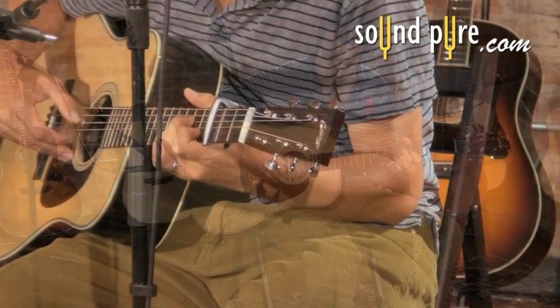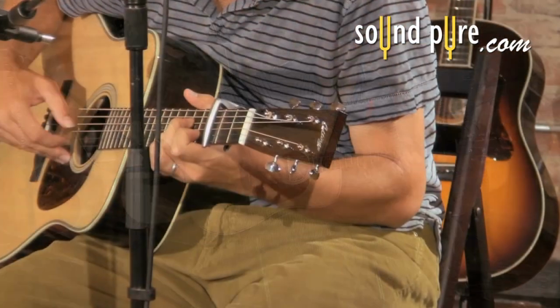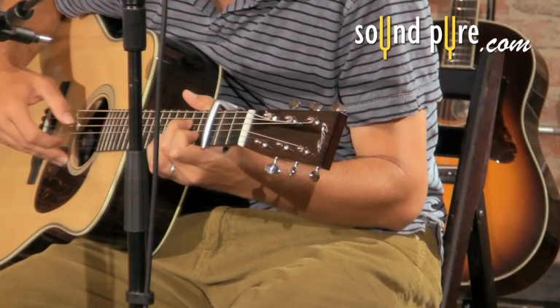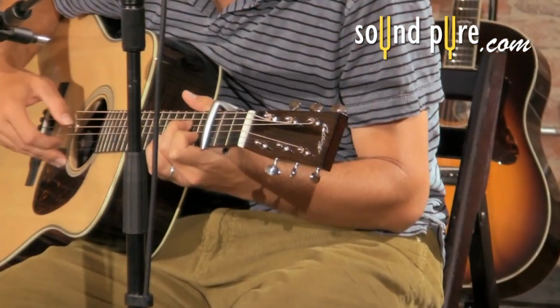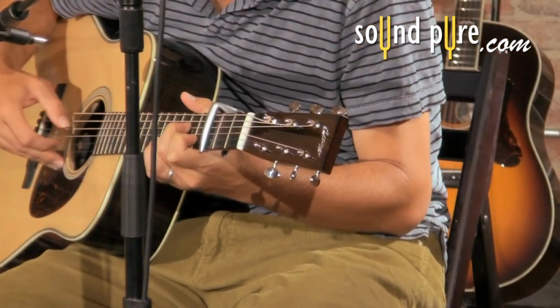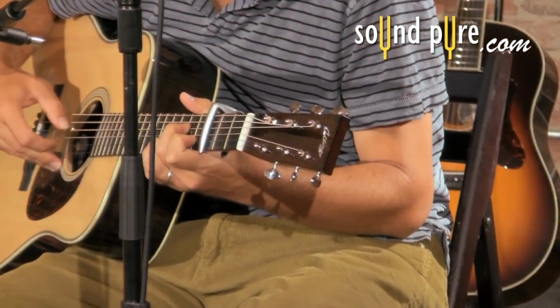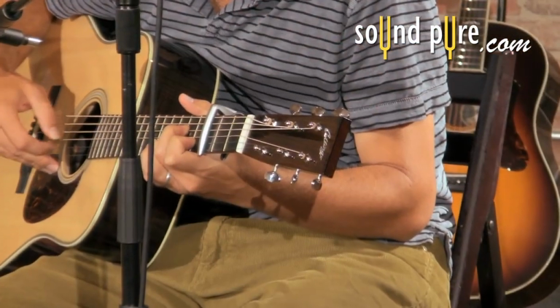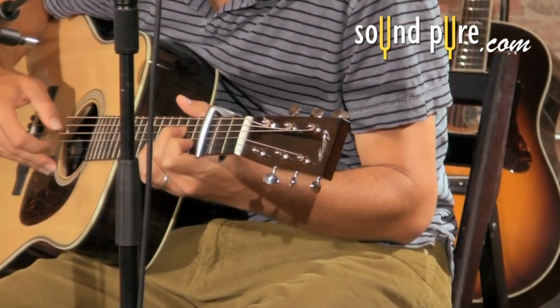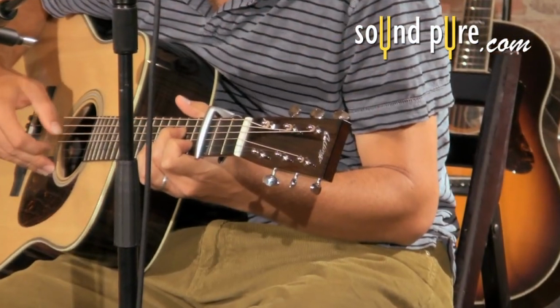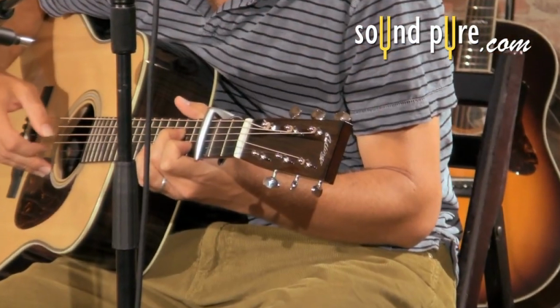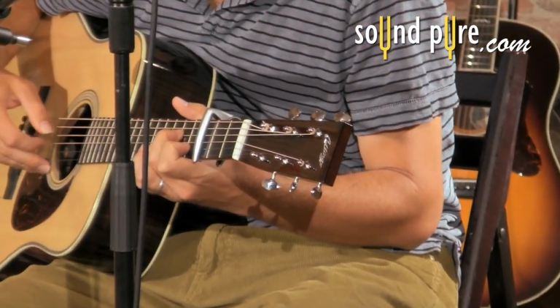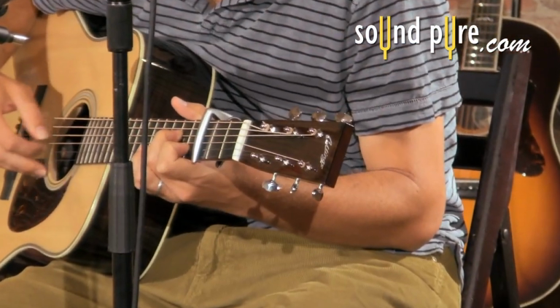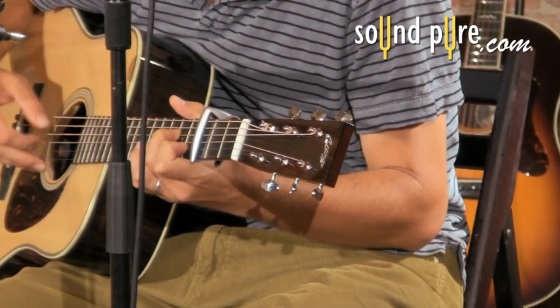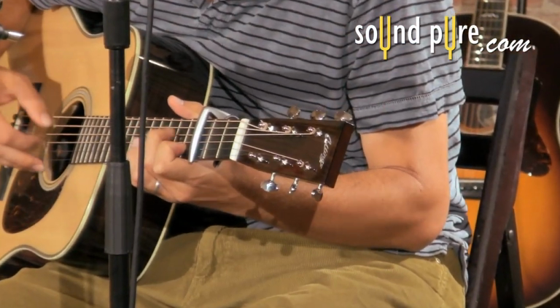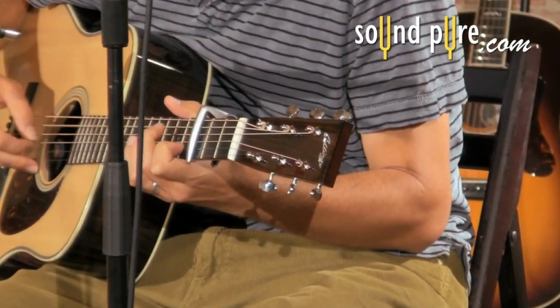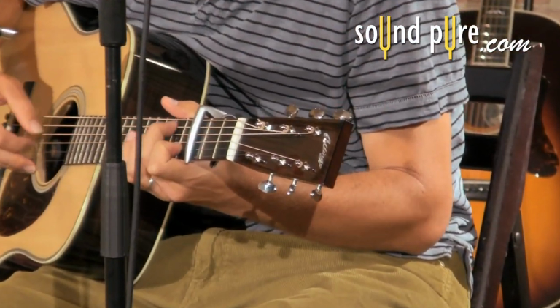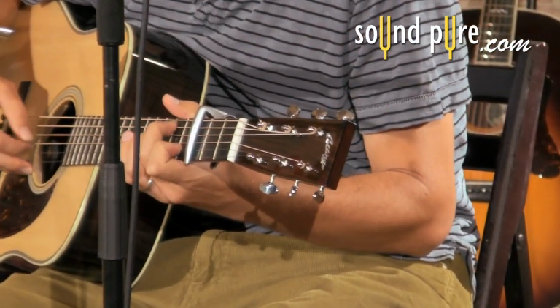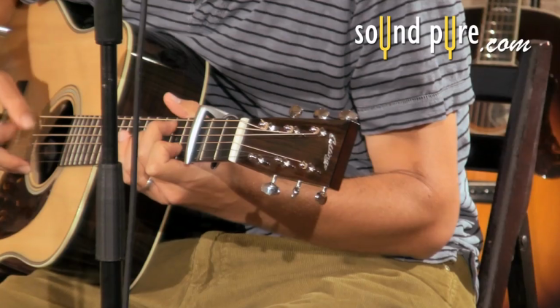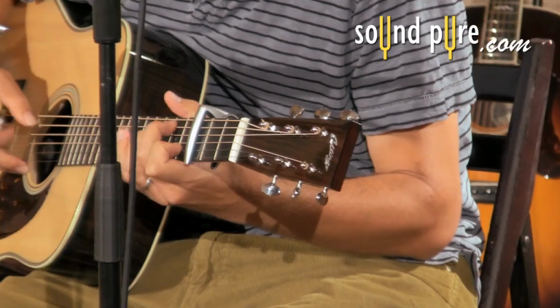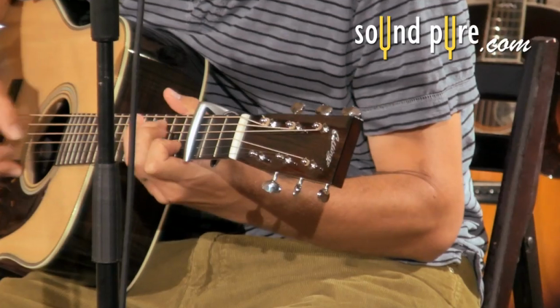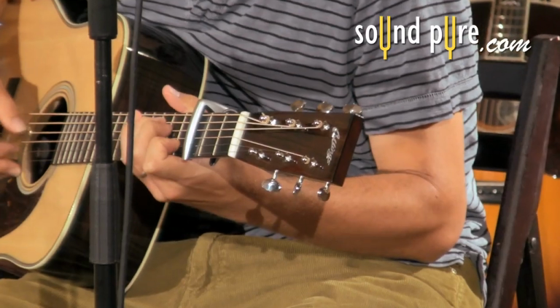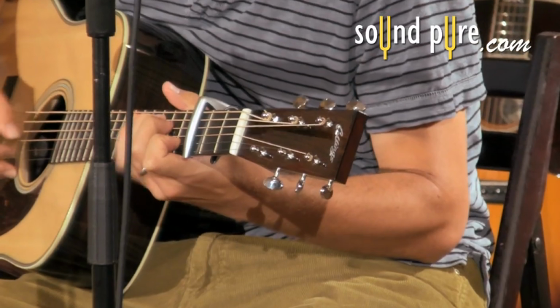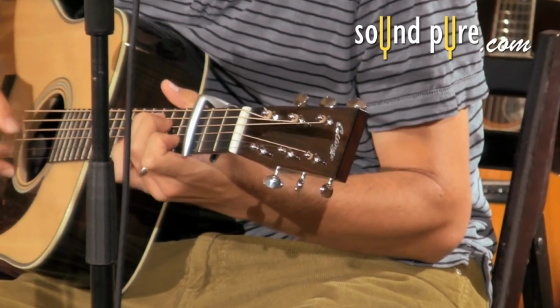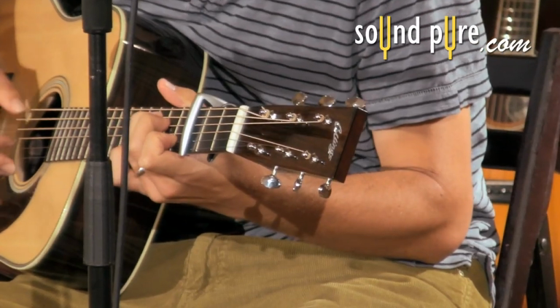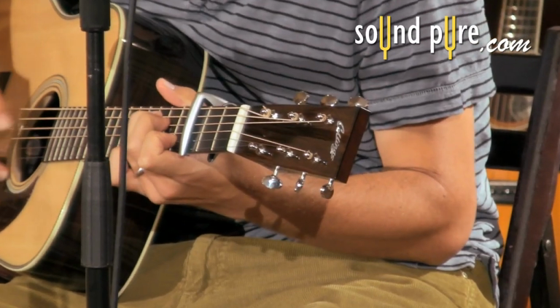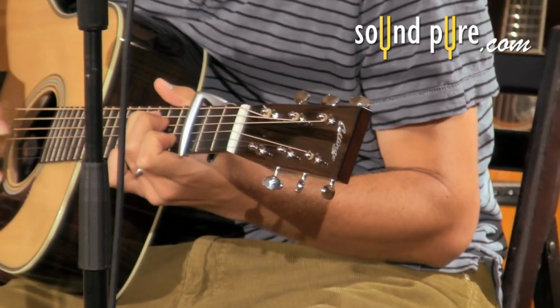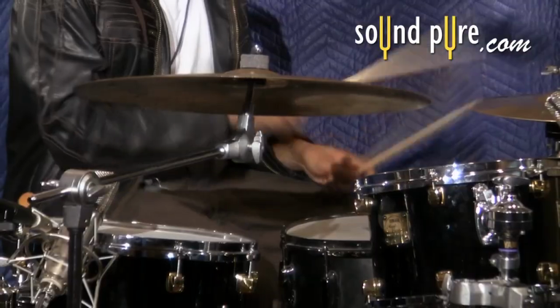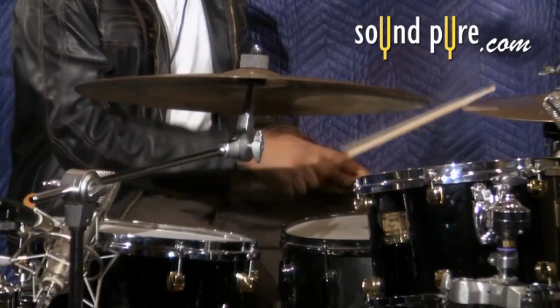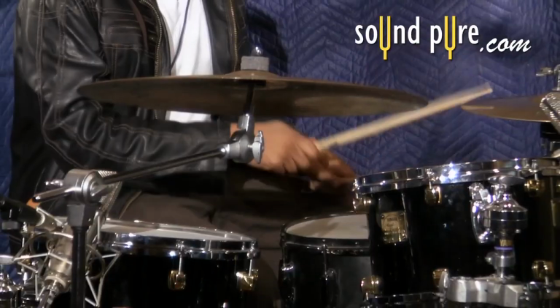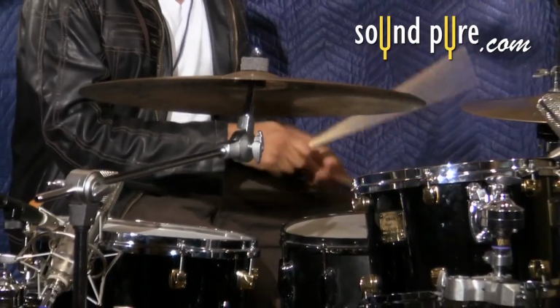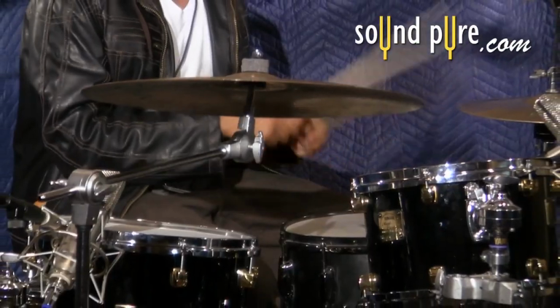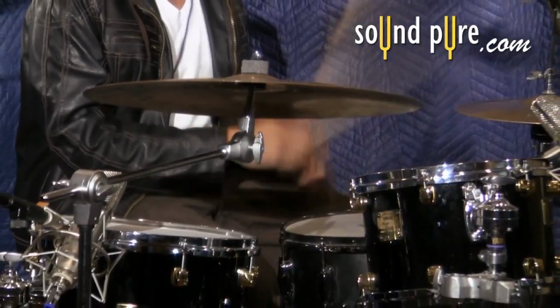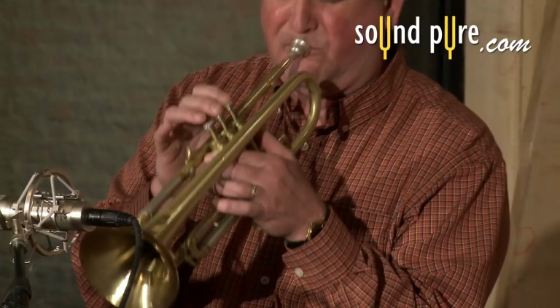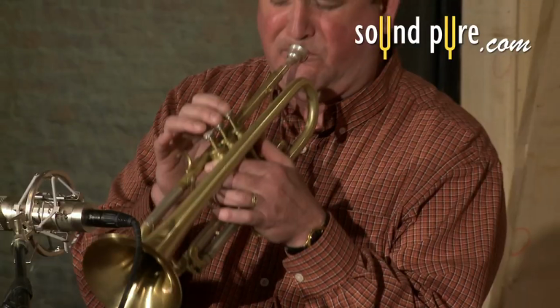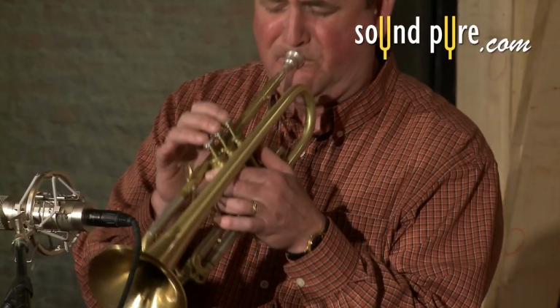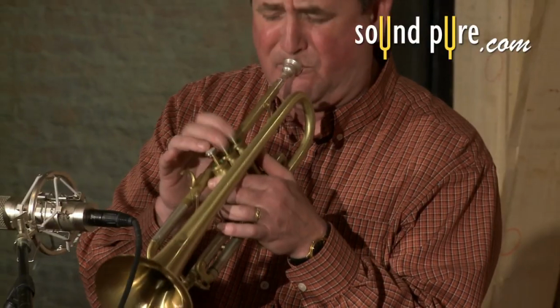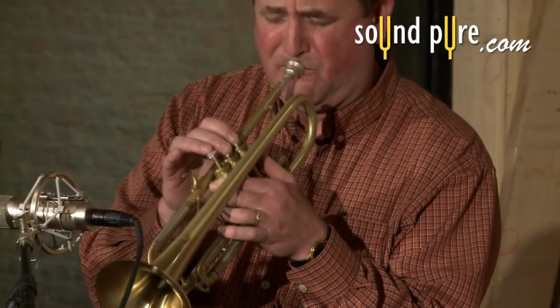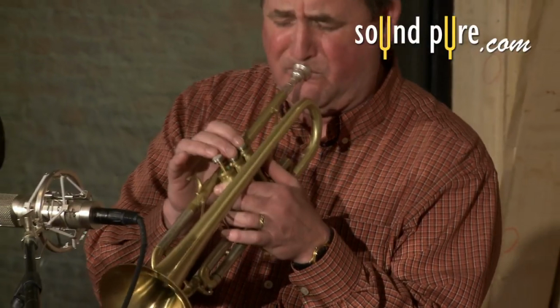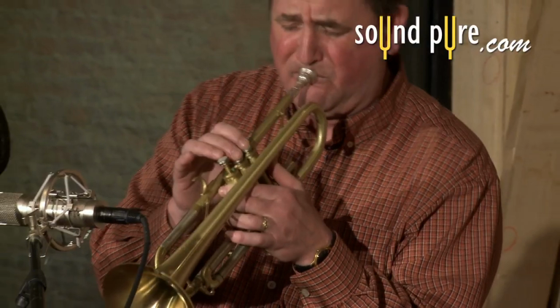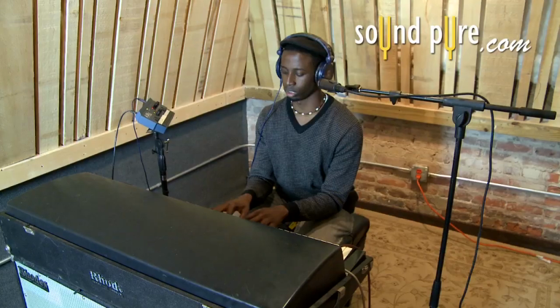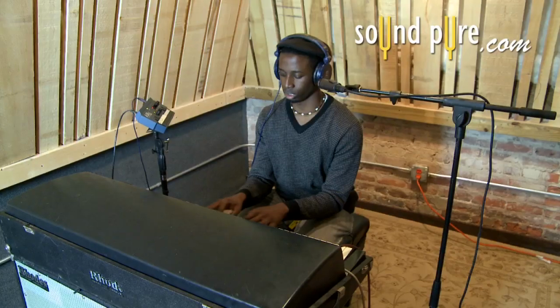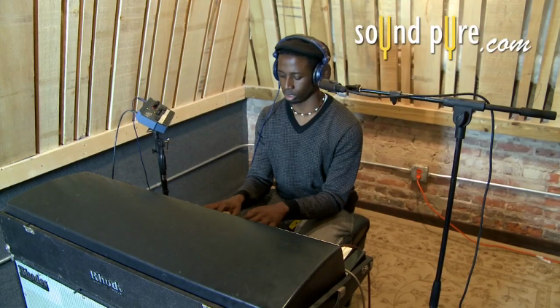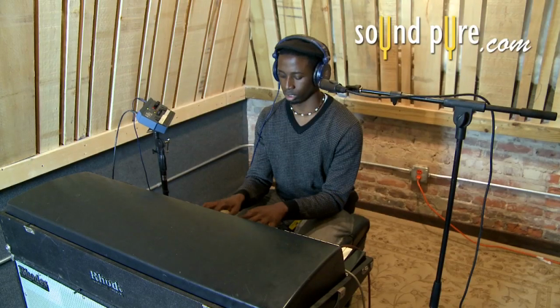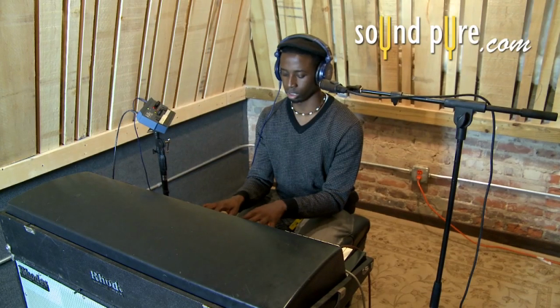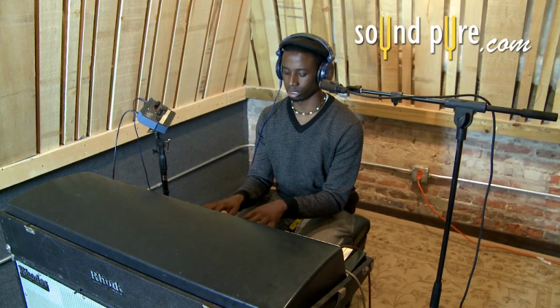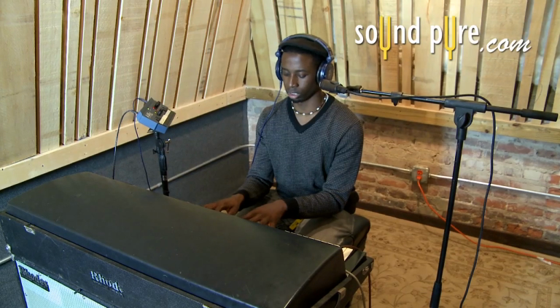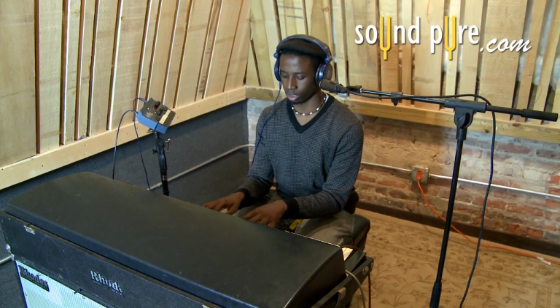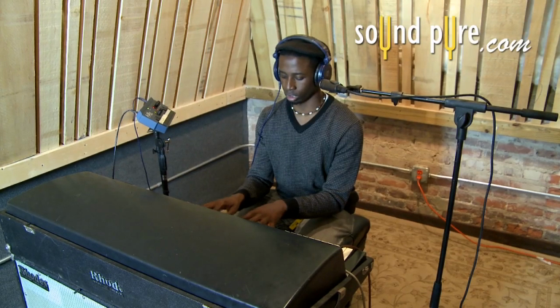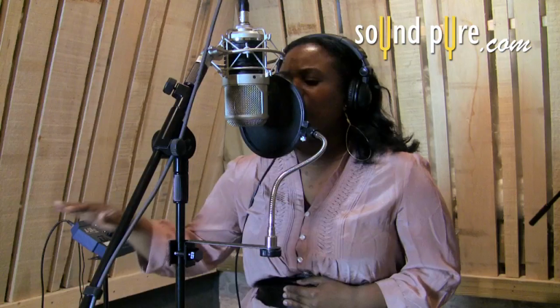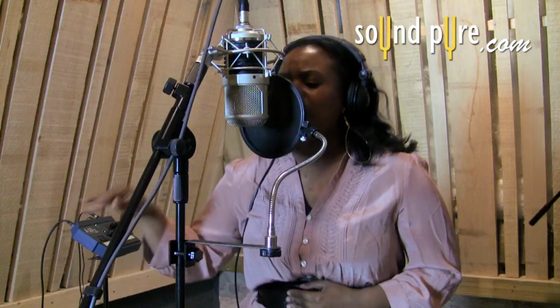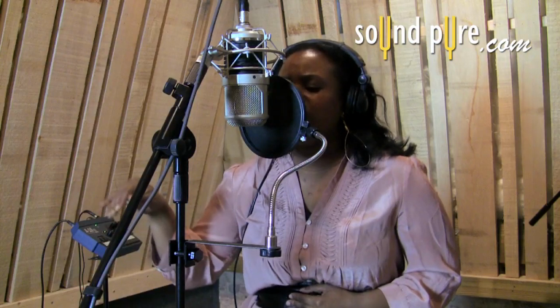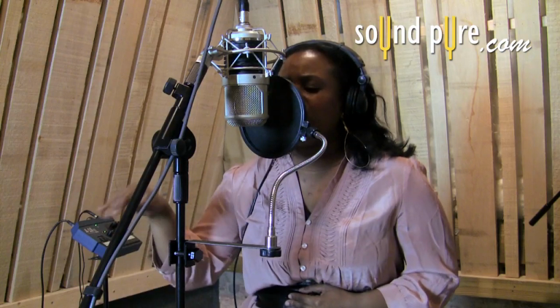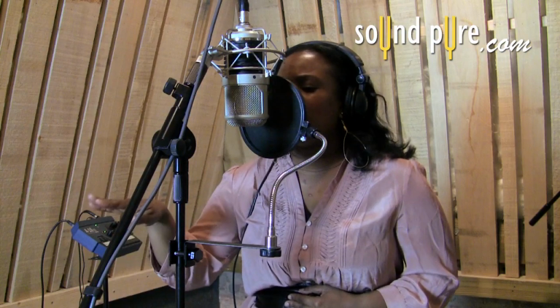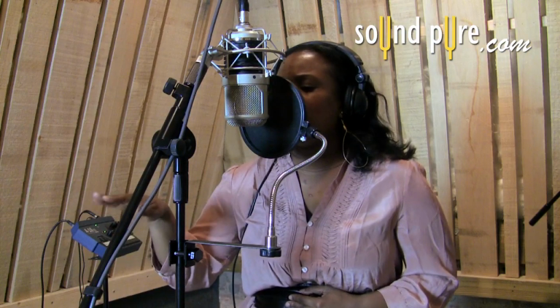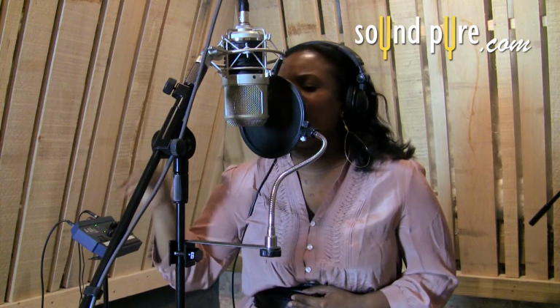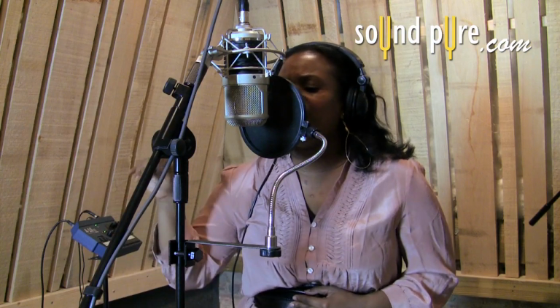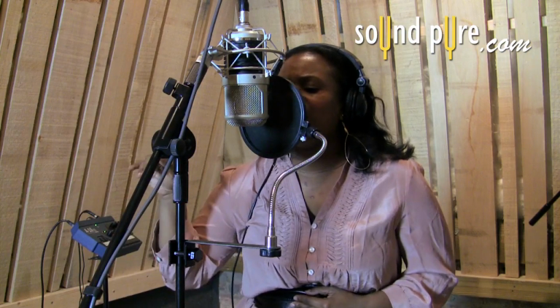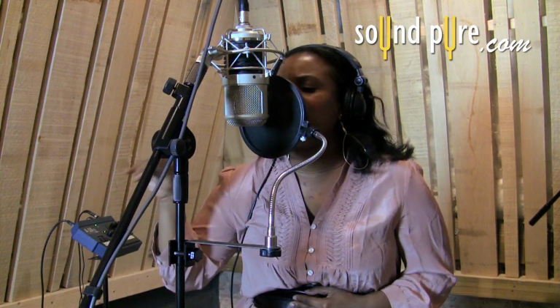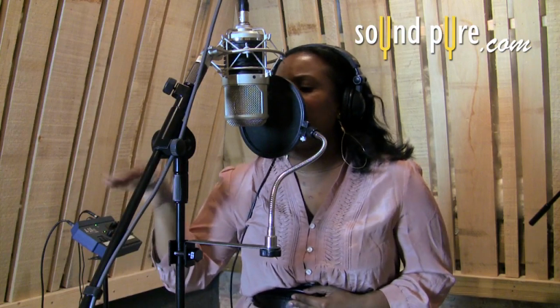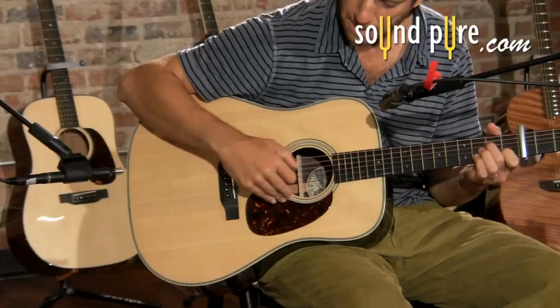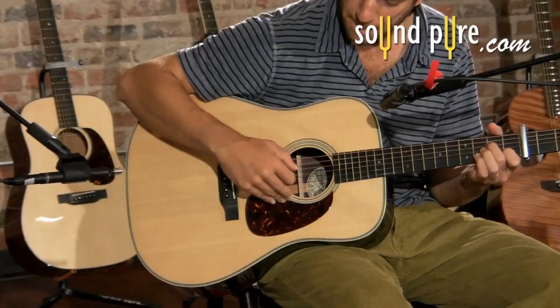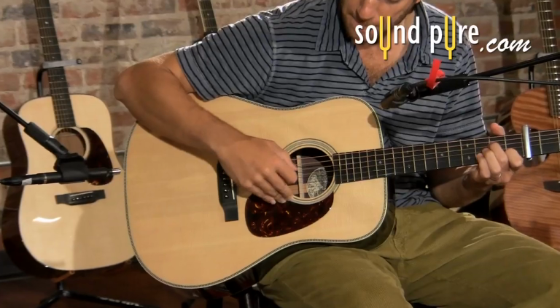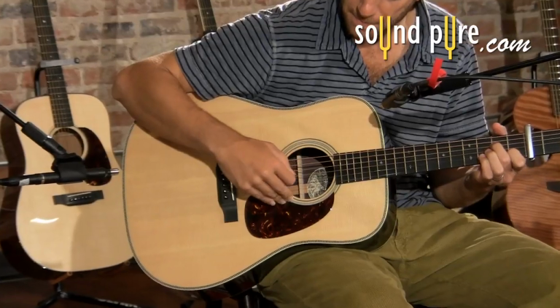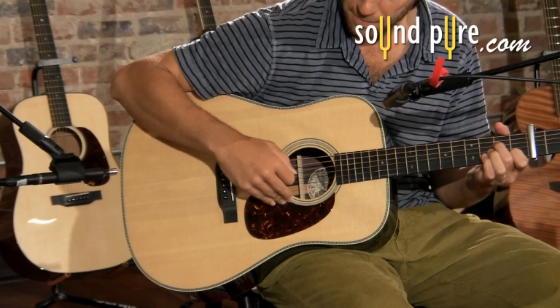In this video, we will listen to examples of the Phoenix on drums, trumpet, Rhodes keyboard, jazz vocals, and acoustic guitar.